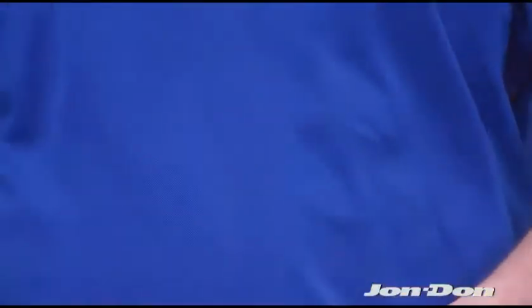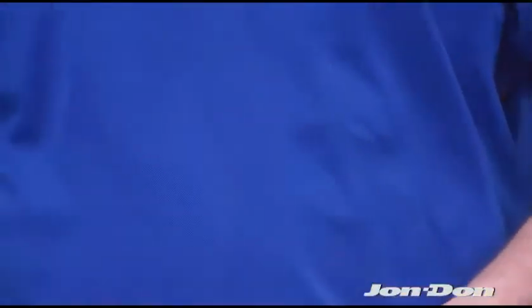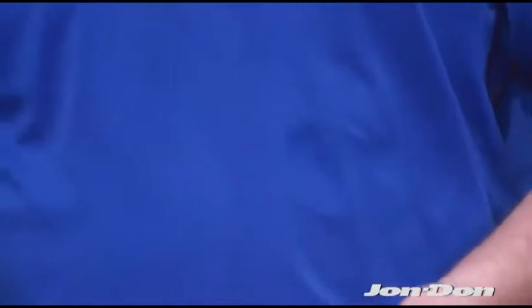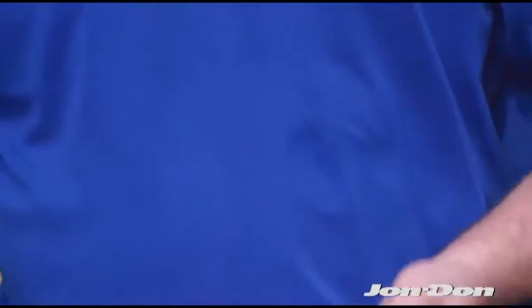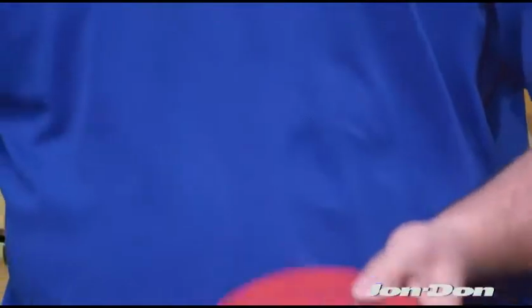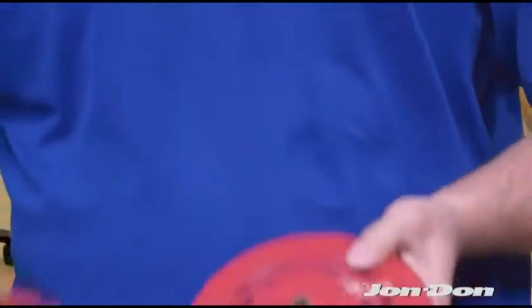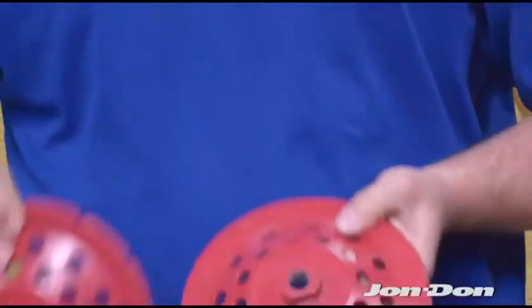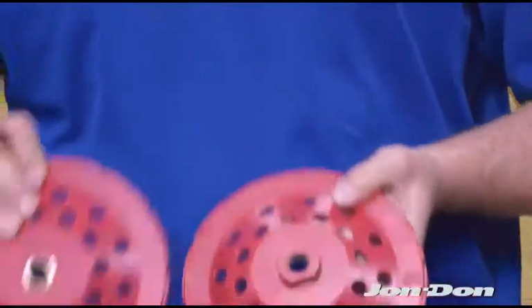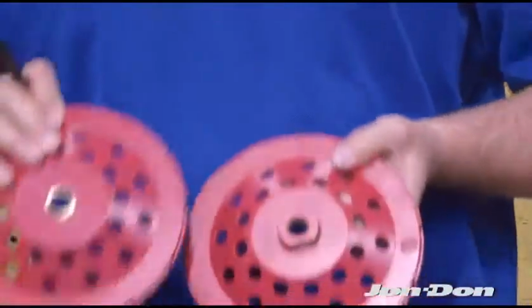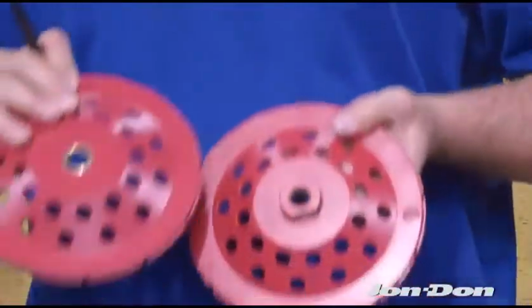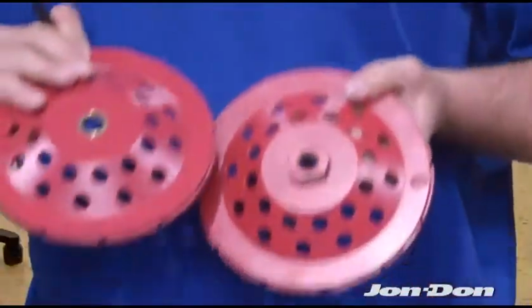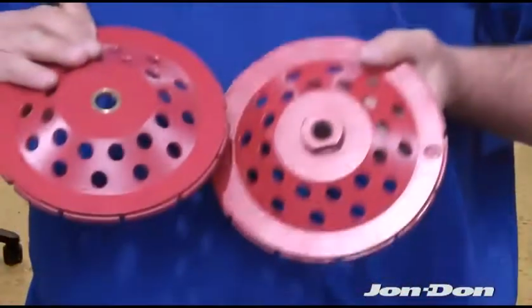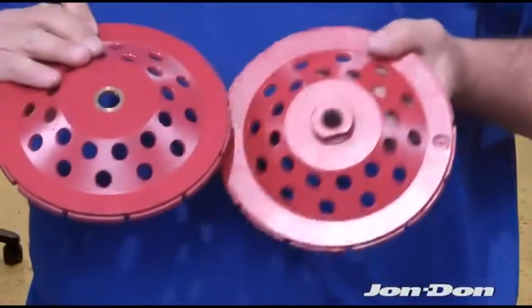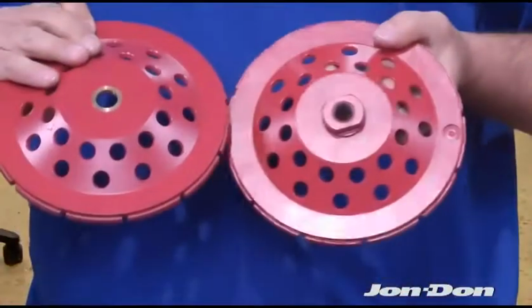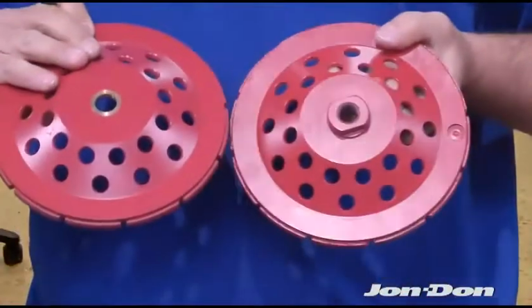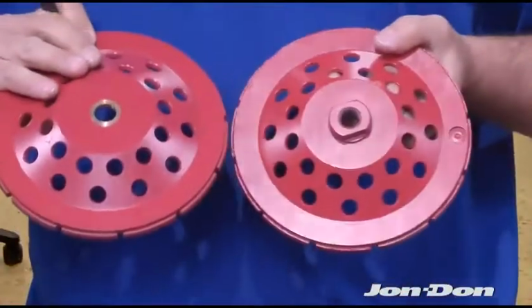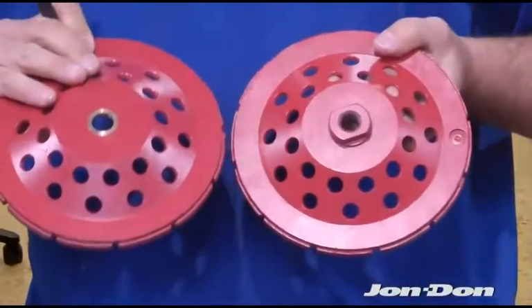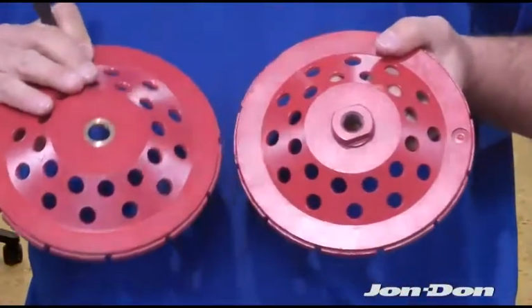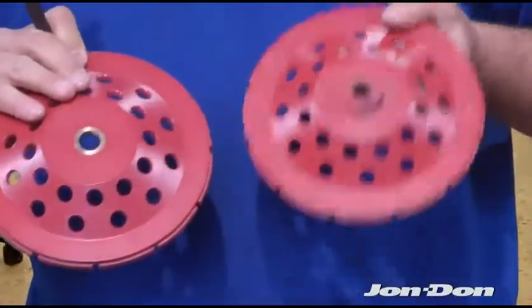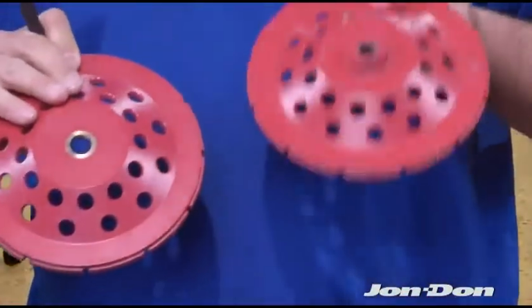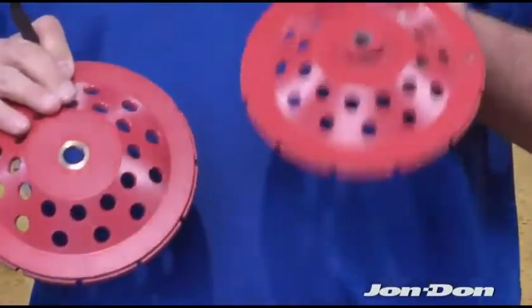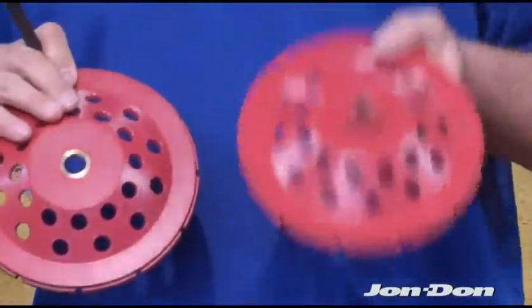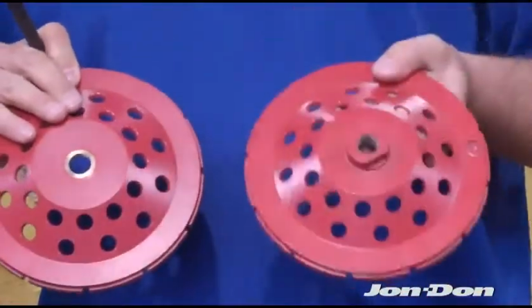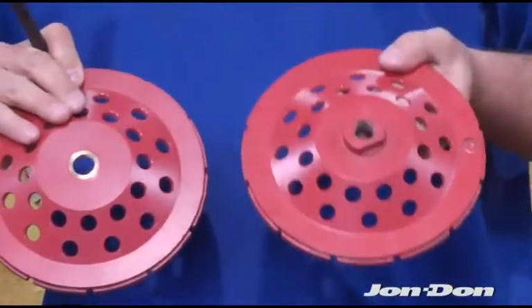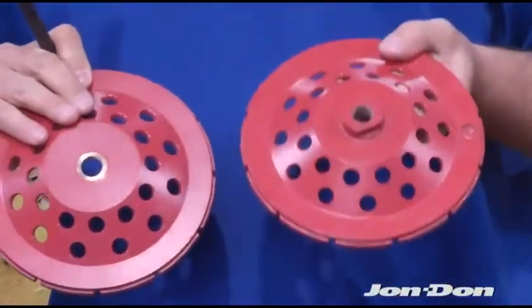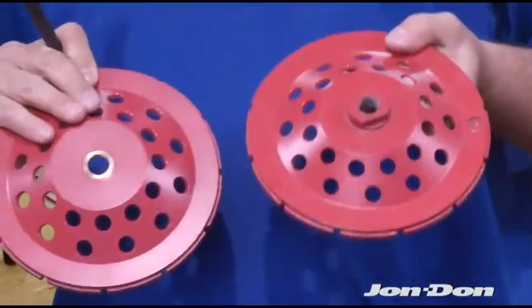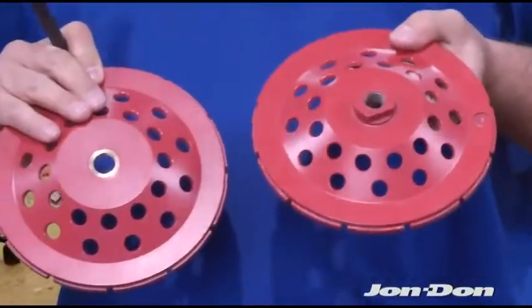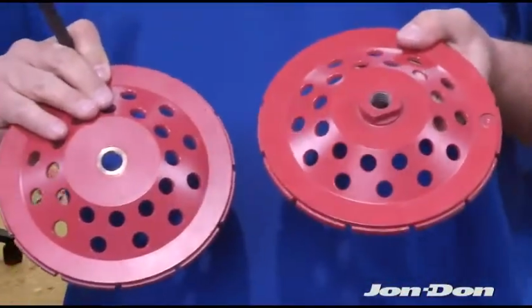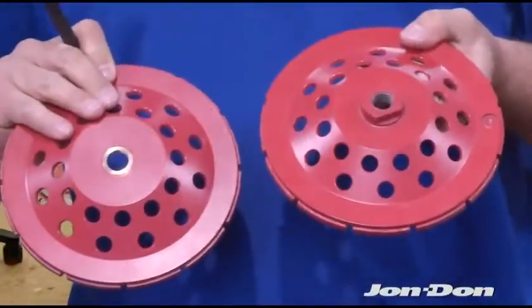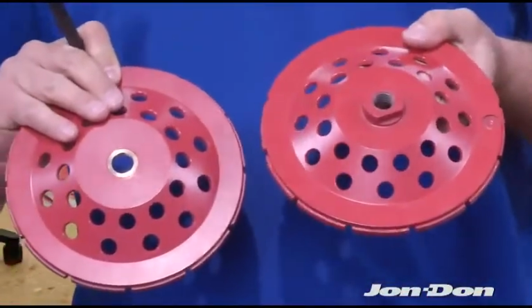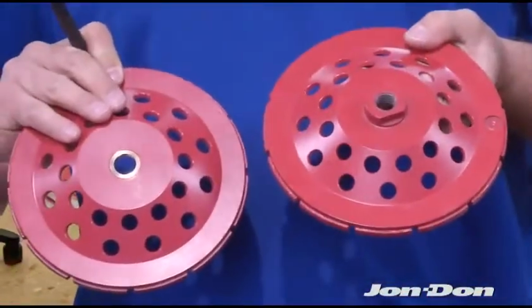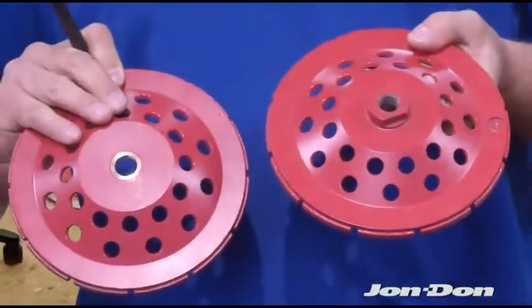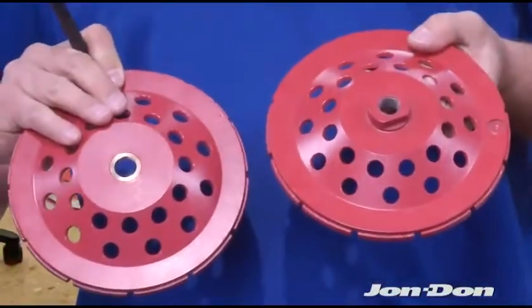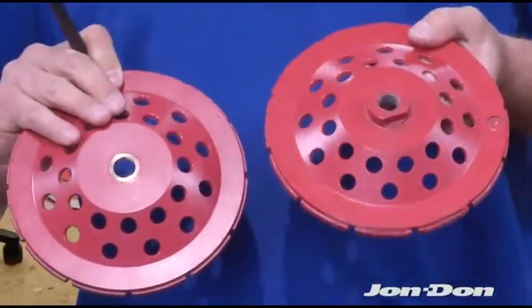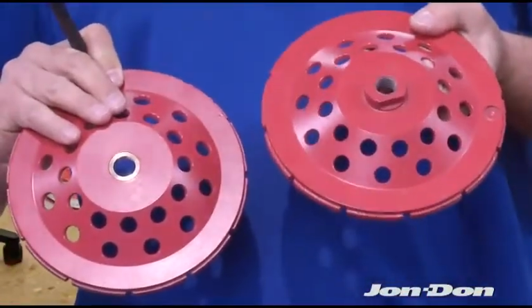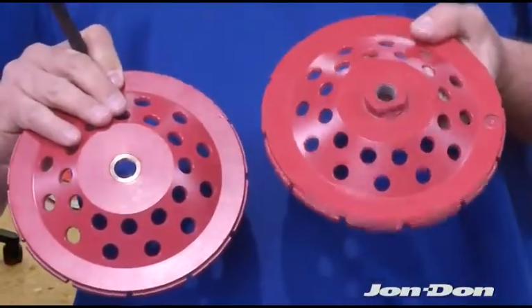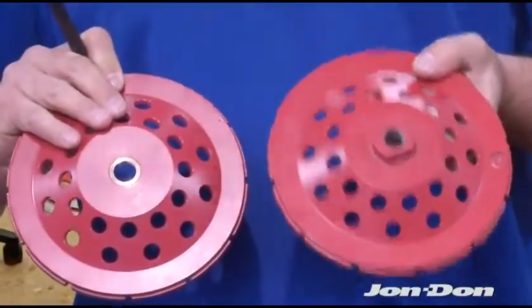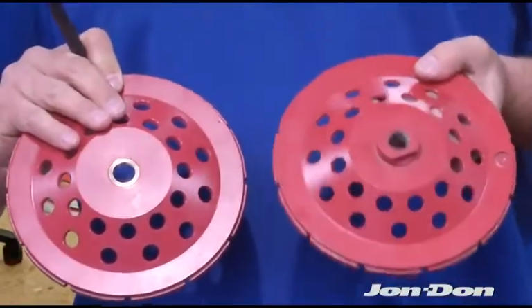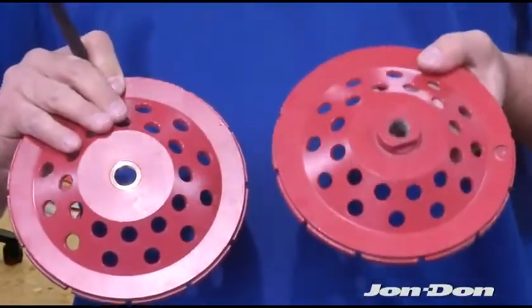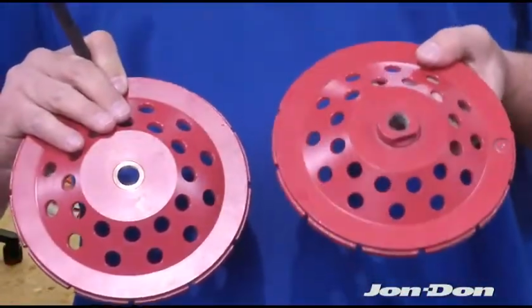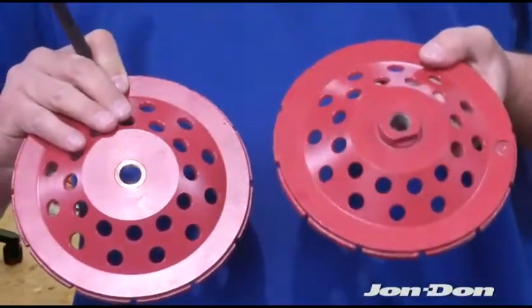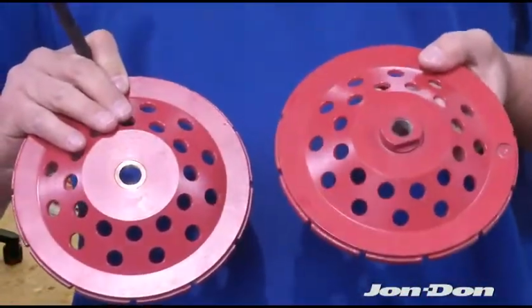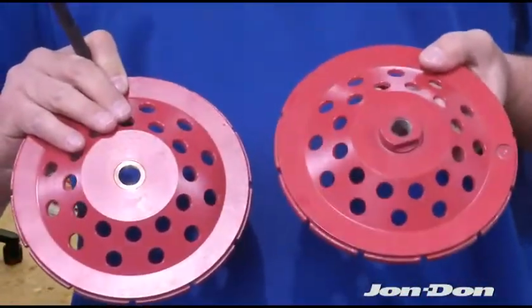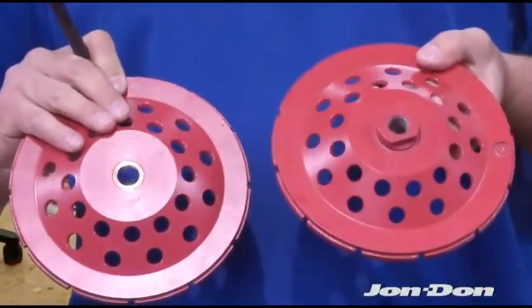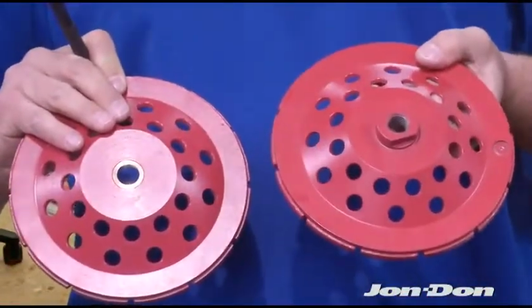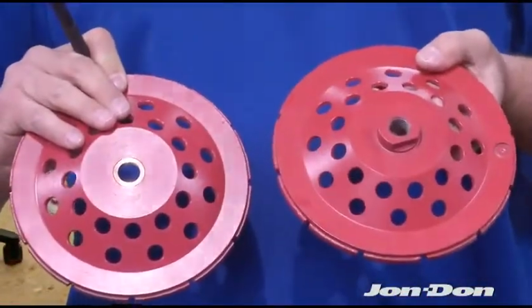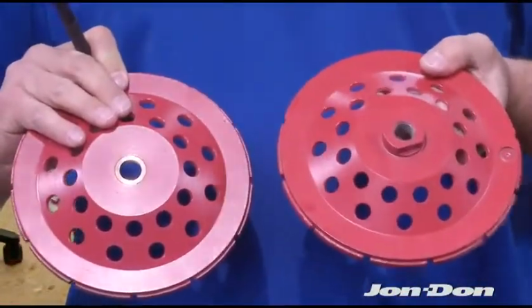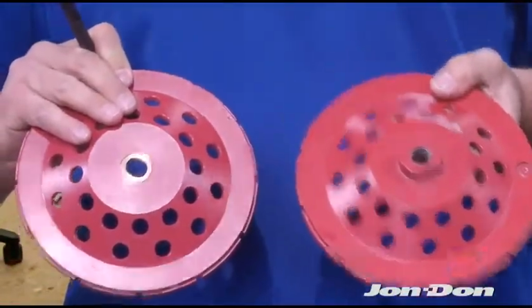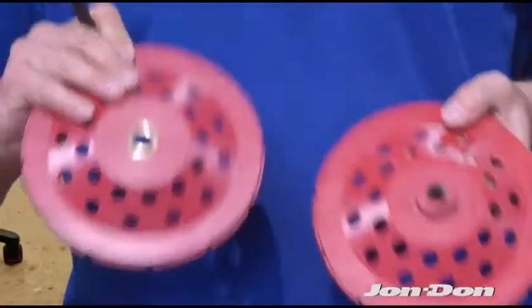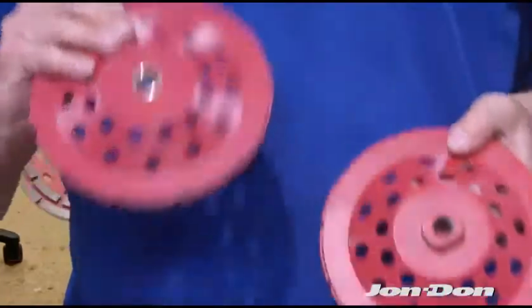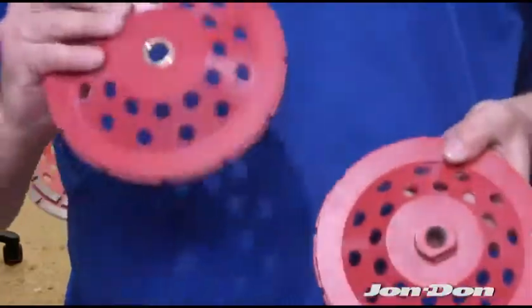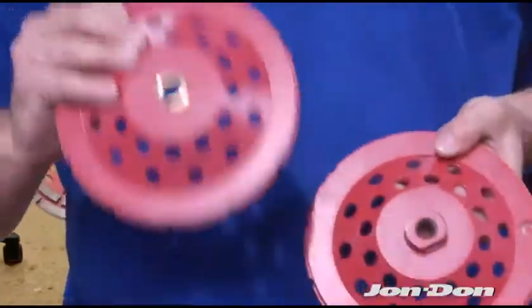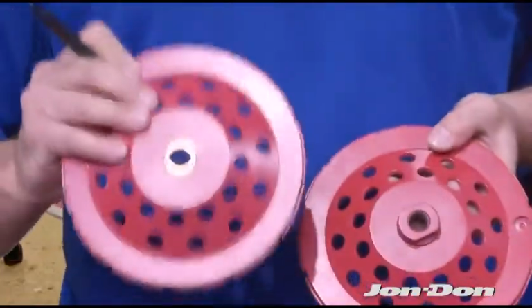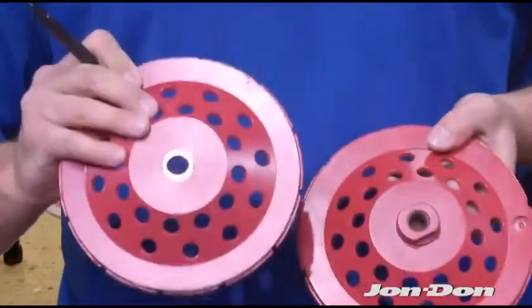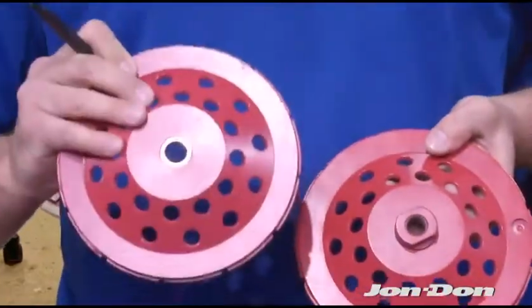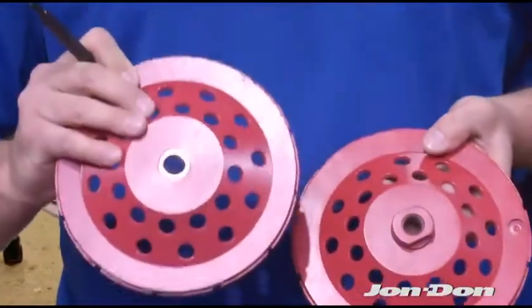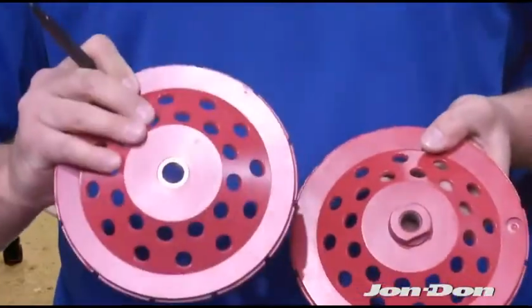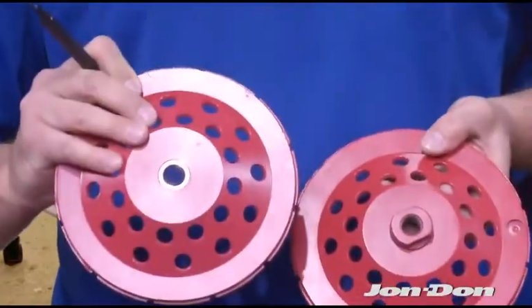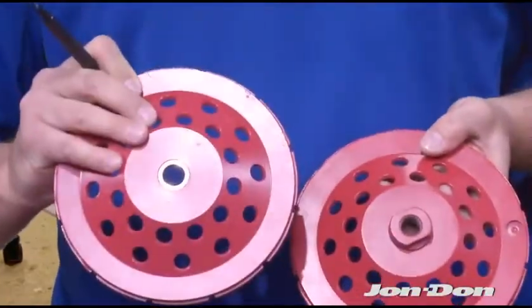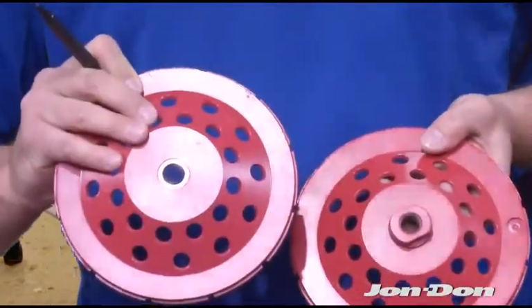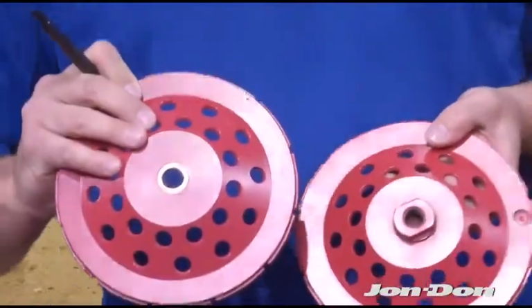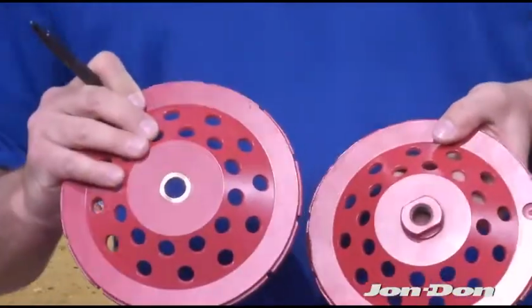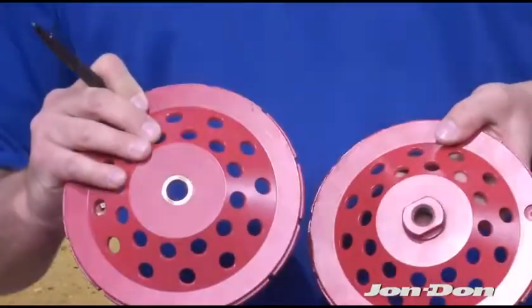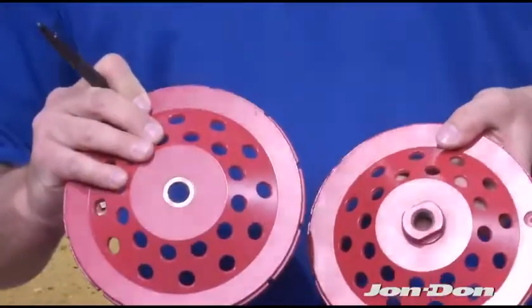All of our cup wheels are available in a 5/8 by 11, which is a pre-threaded cup wheel, or 5/8 by 7/8.